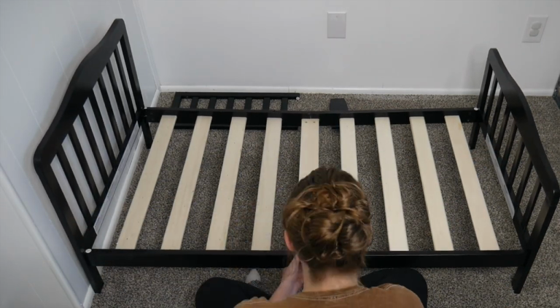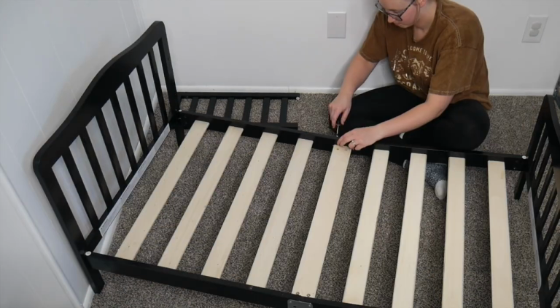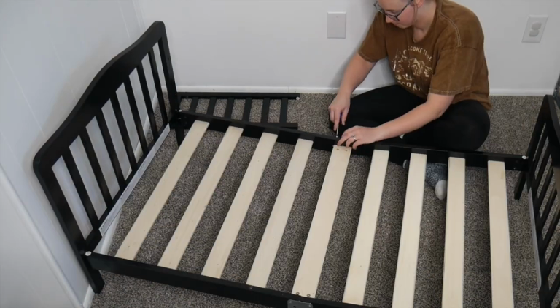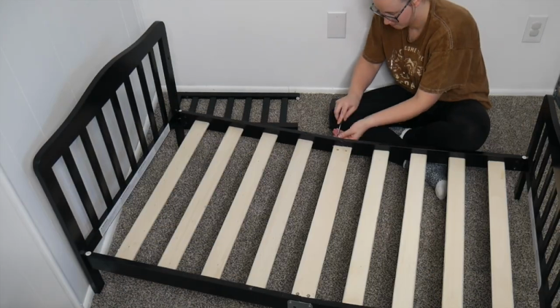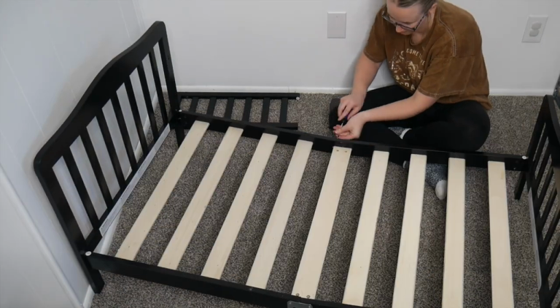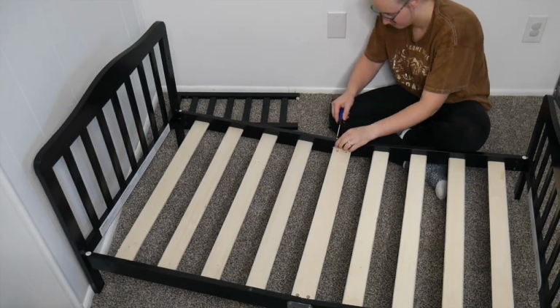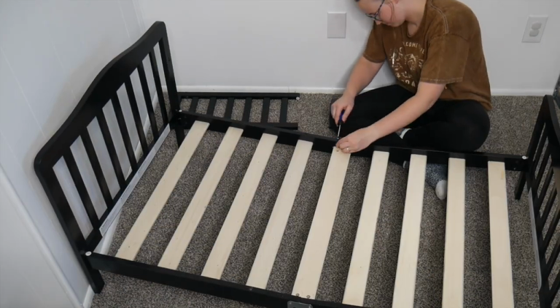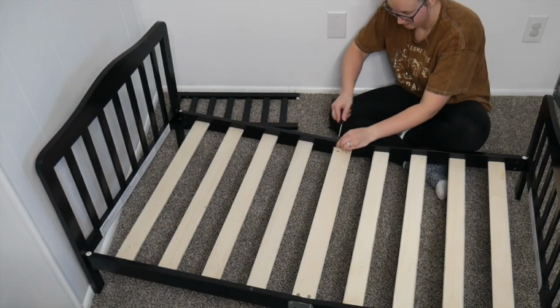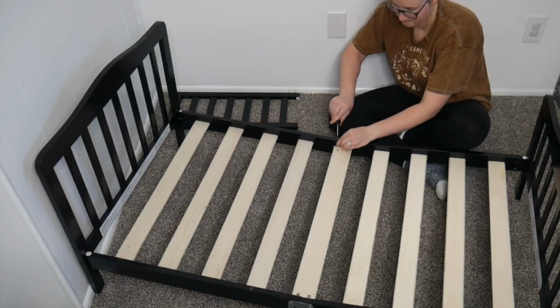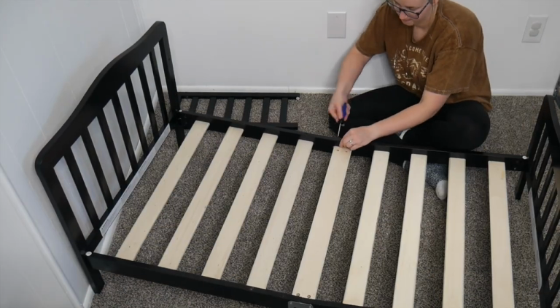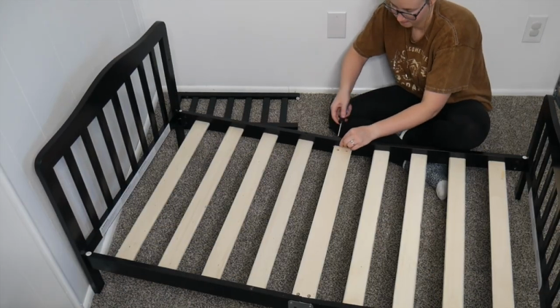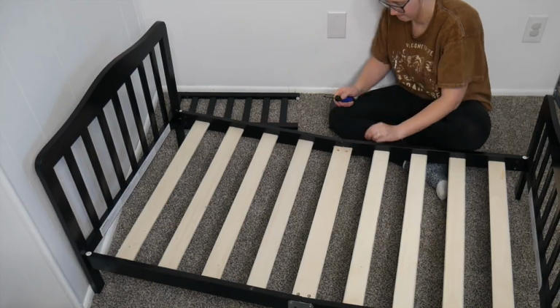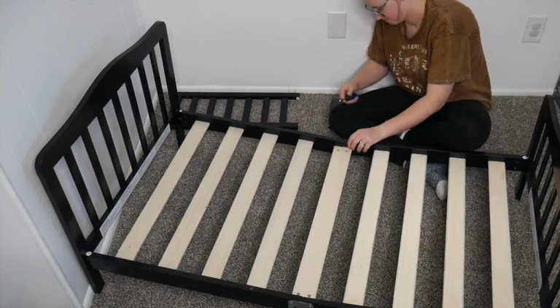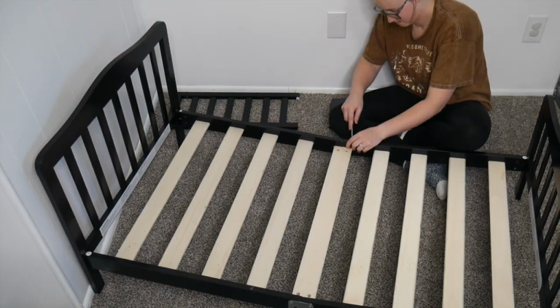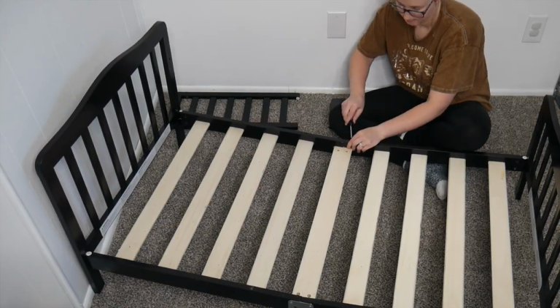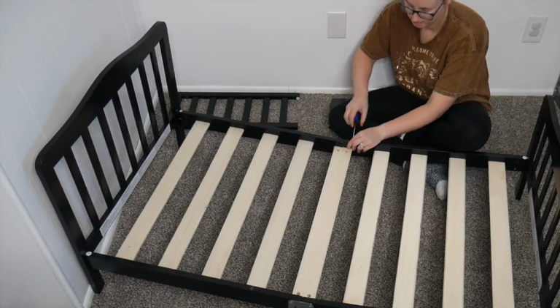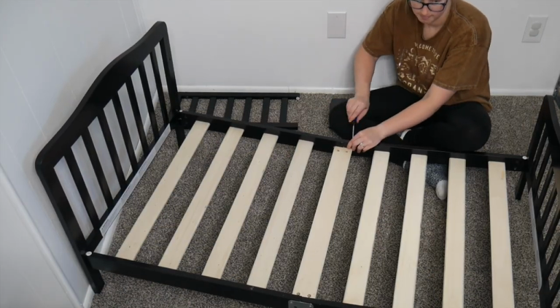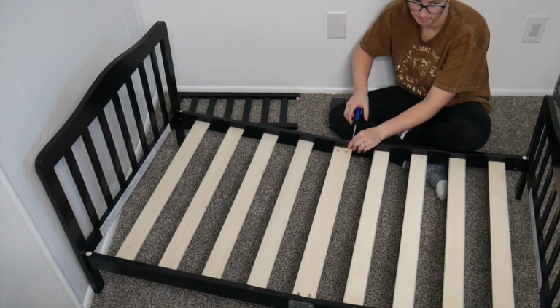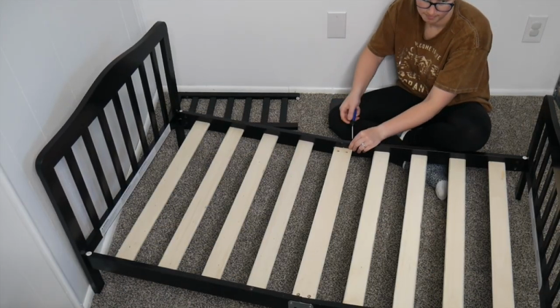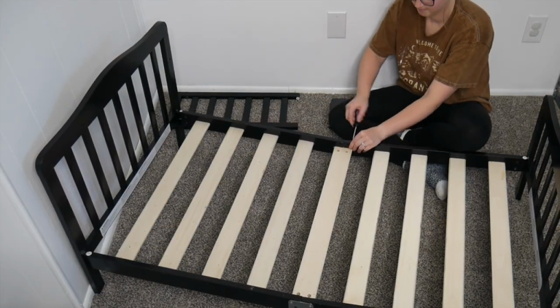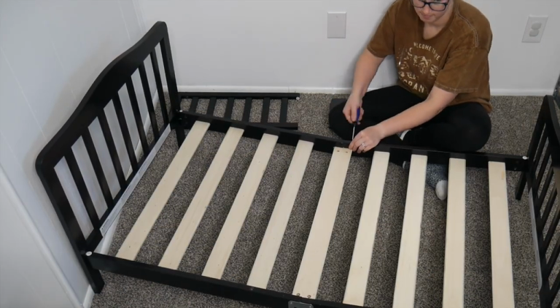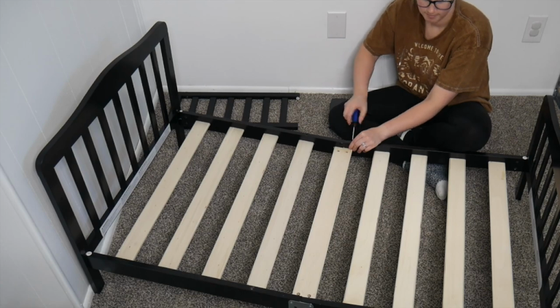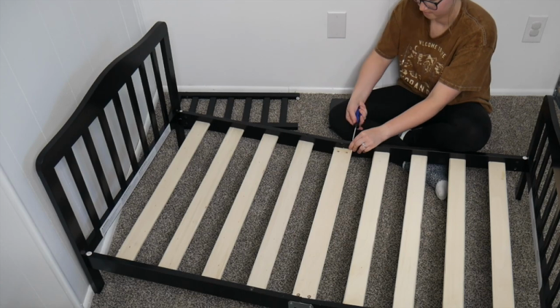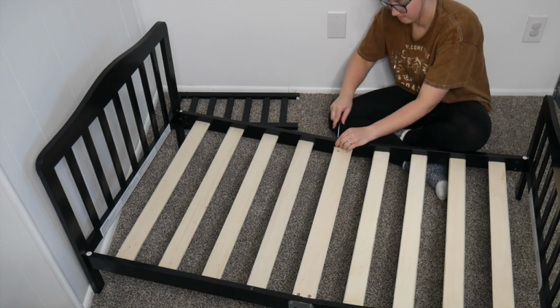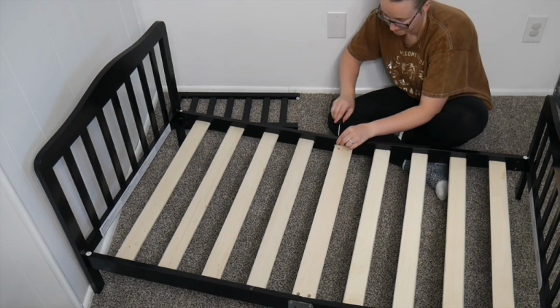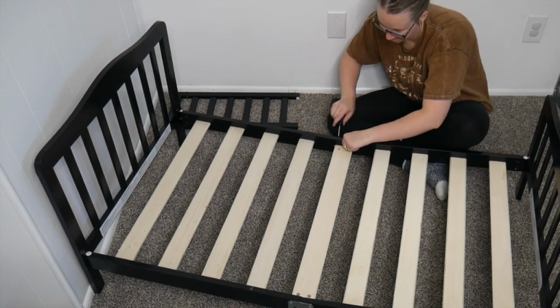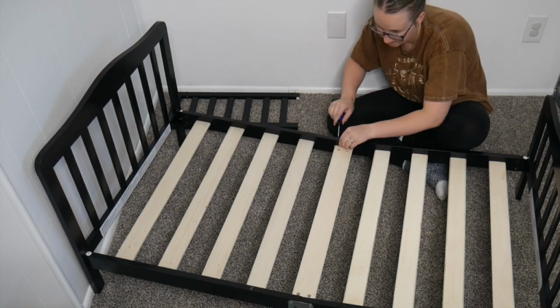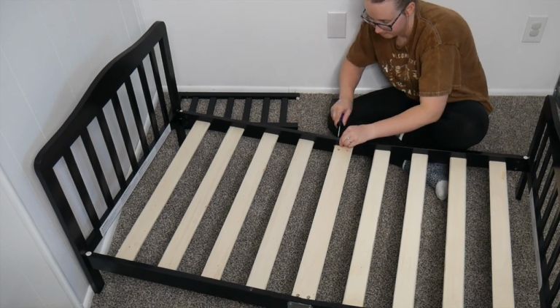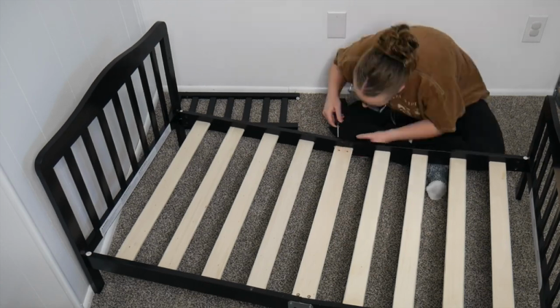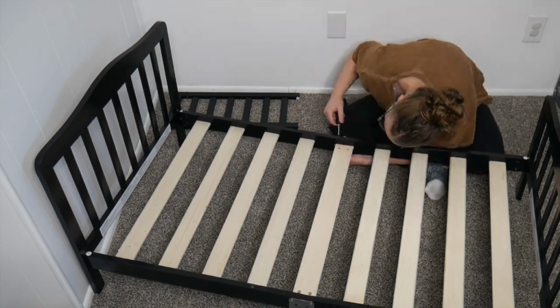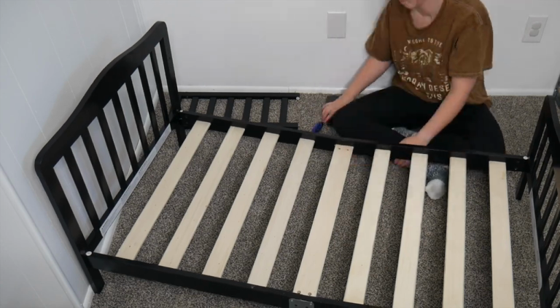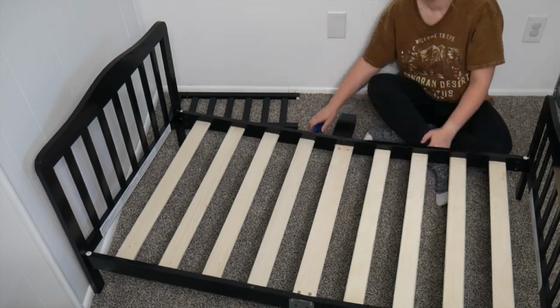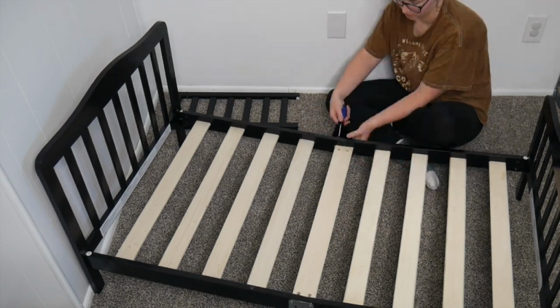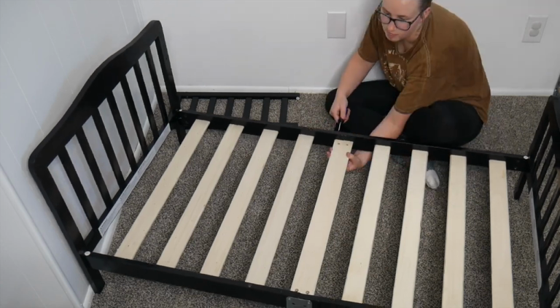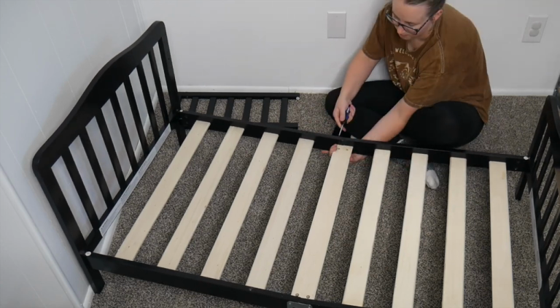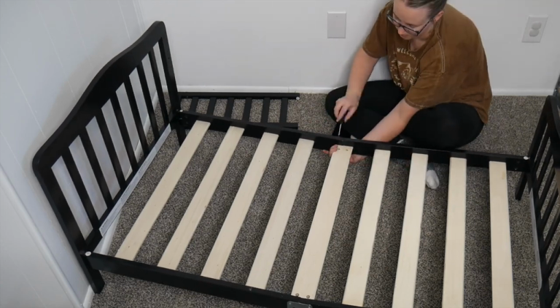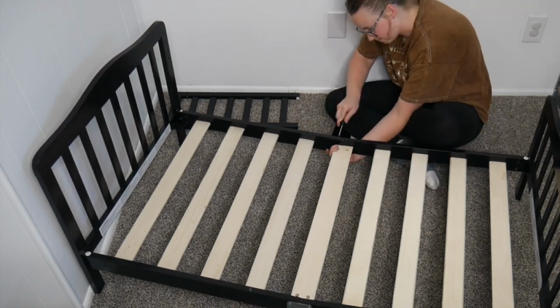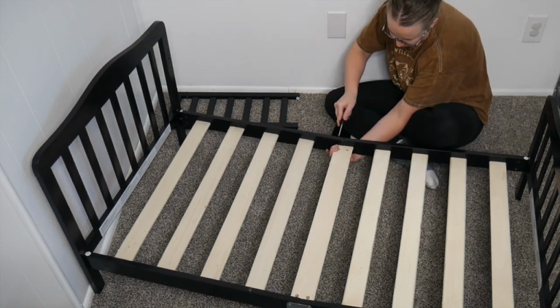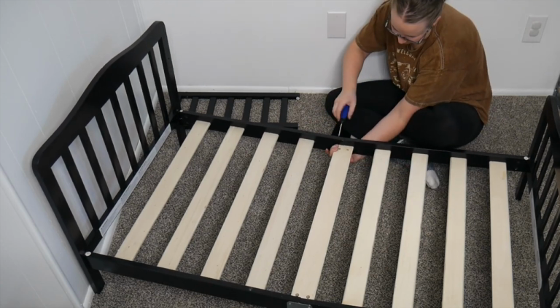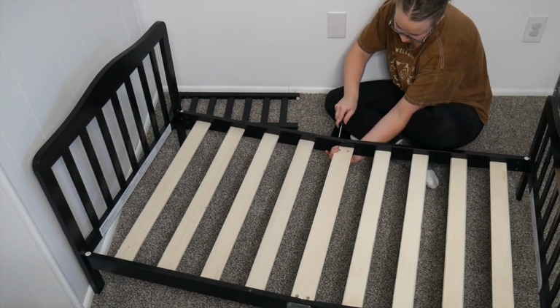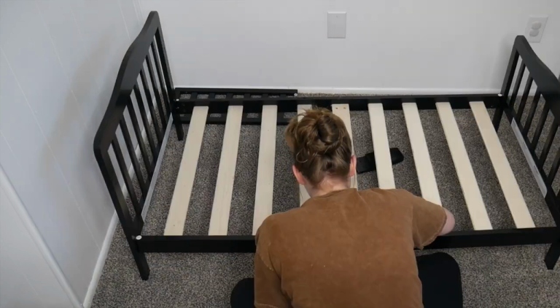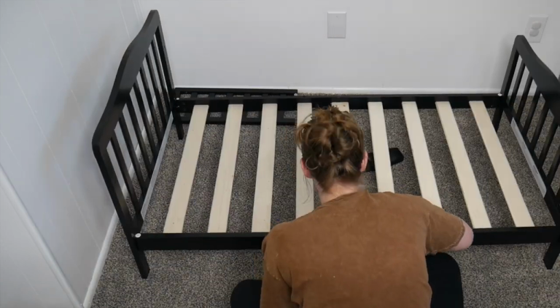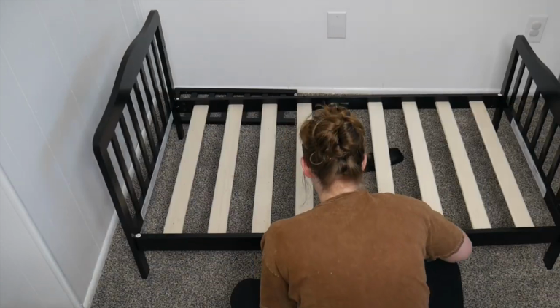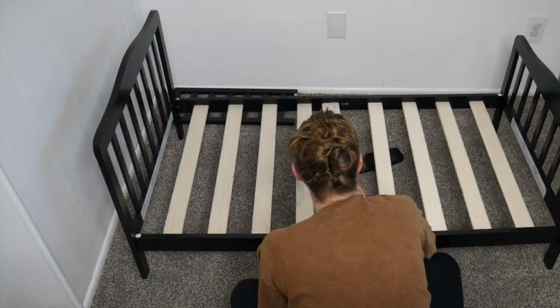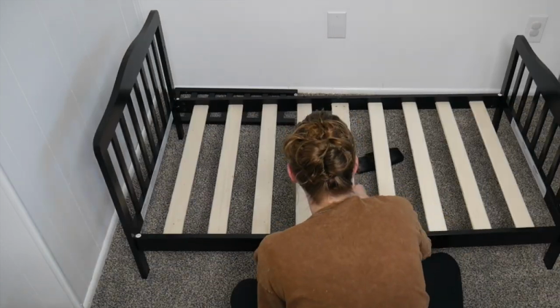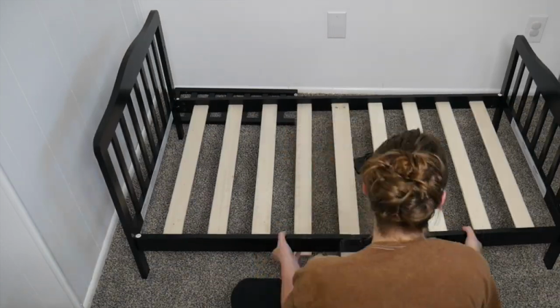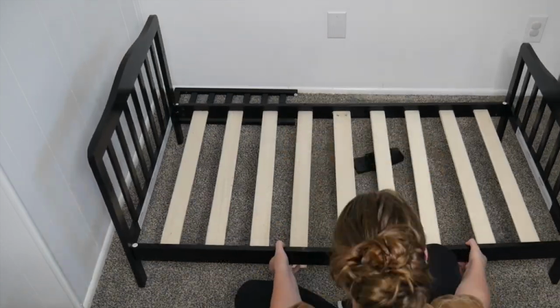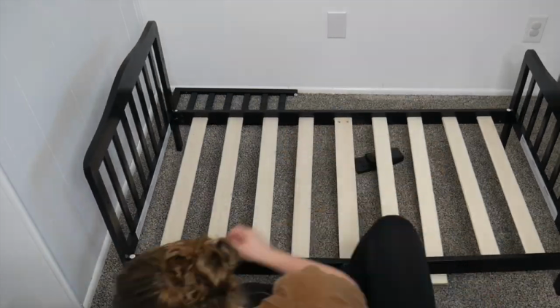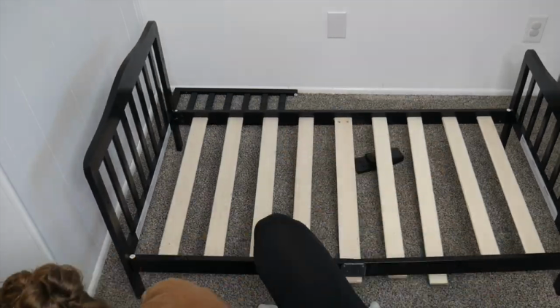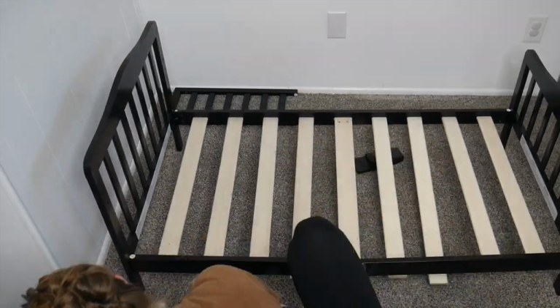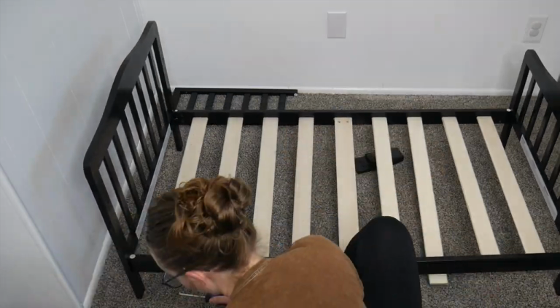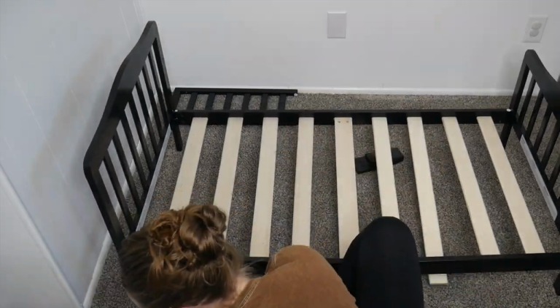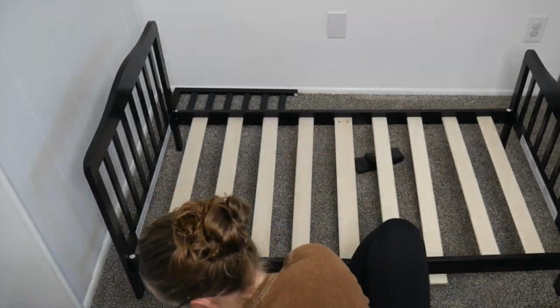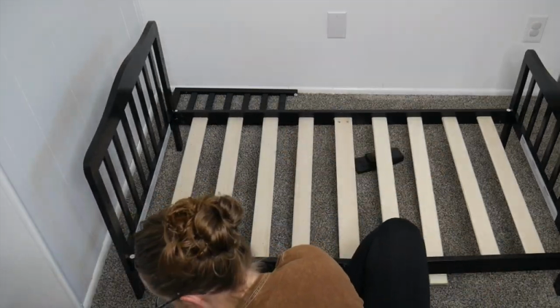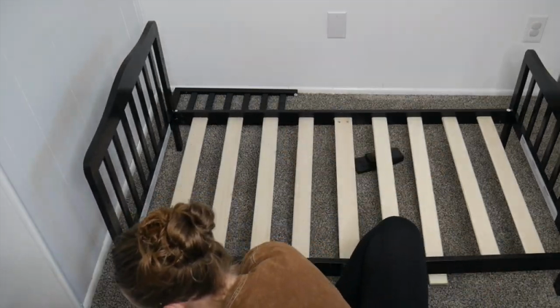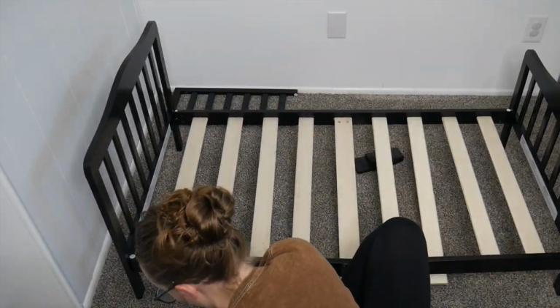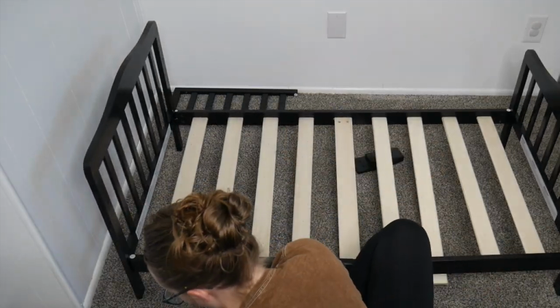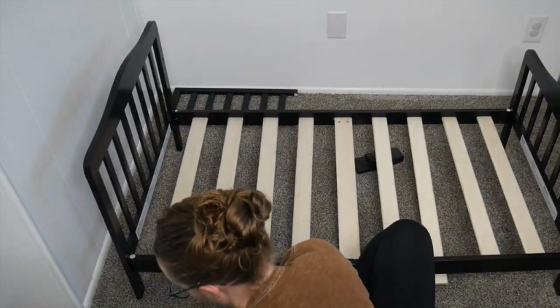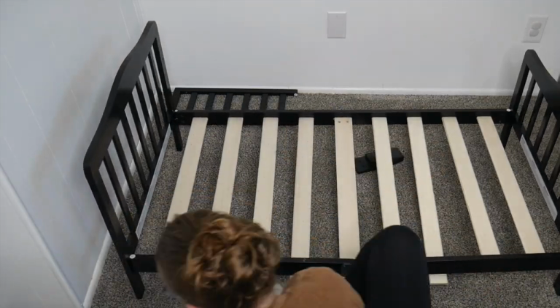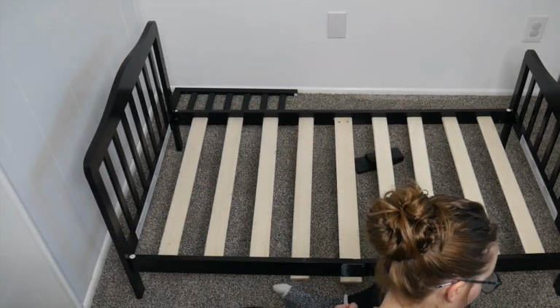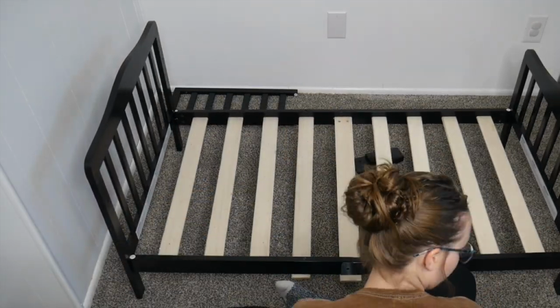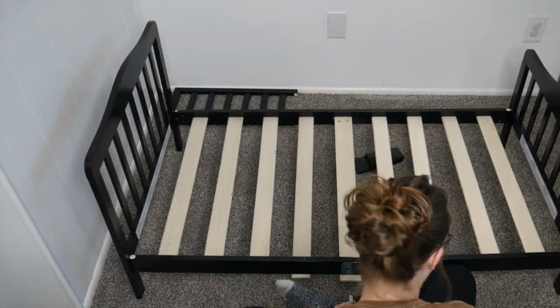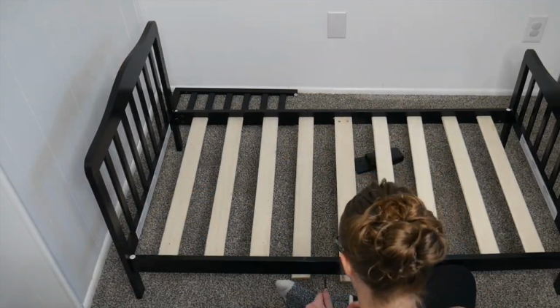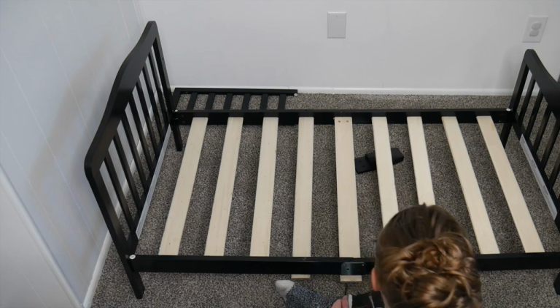This toddler bed is JPMA certified while also being flat latex, lead, and BPA free. Its design is ergonomic, stable, and sturdy.